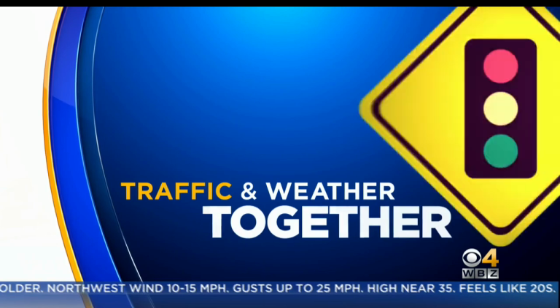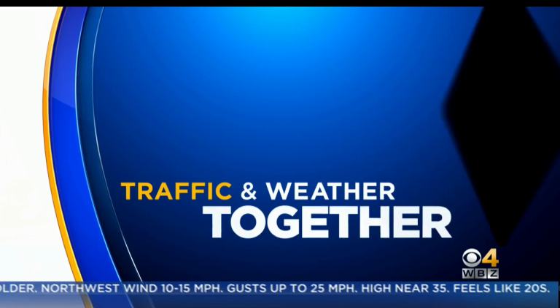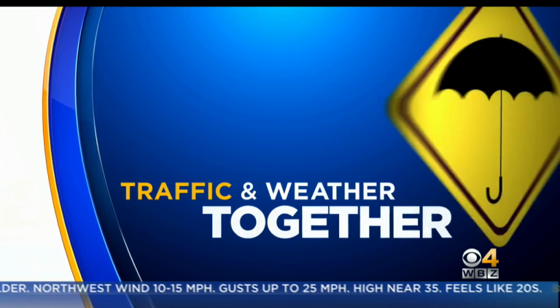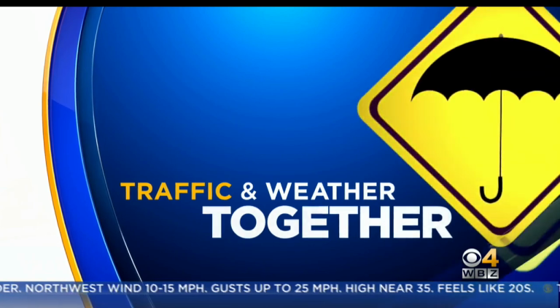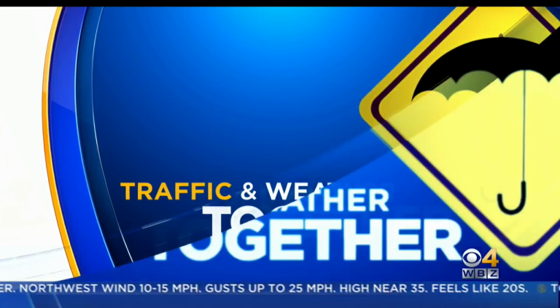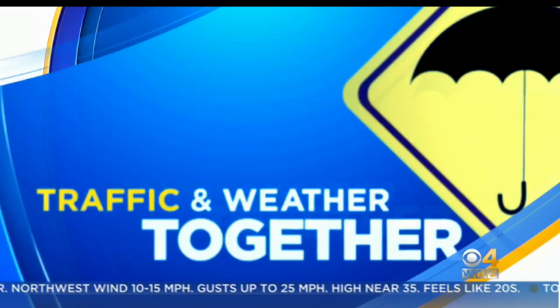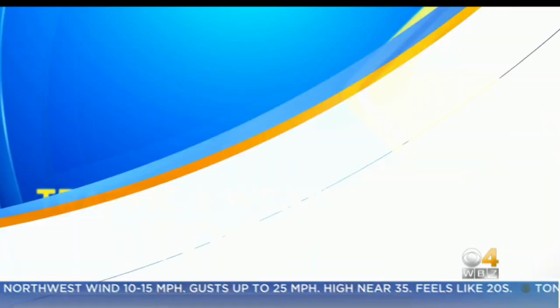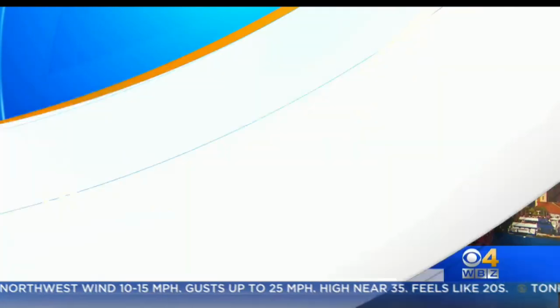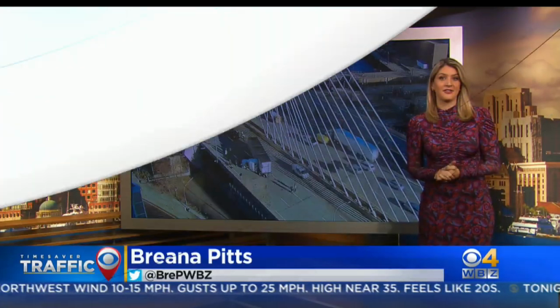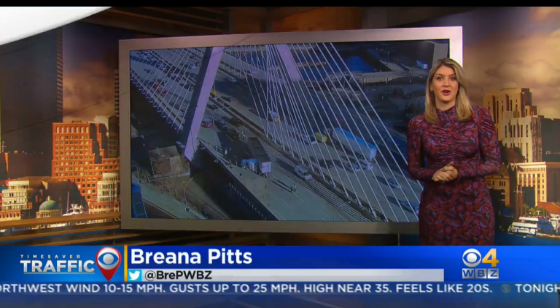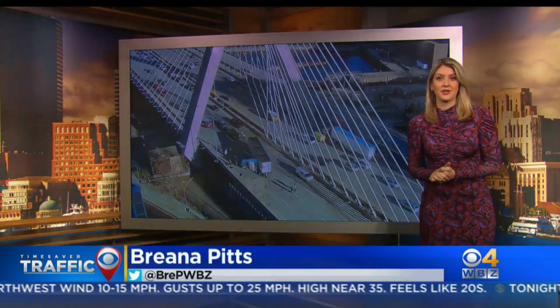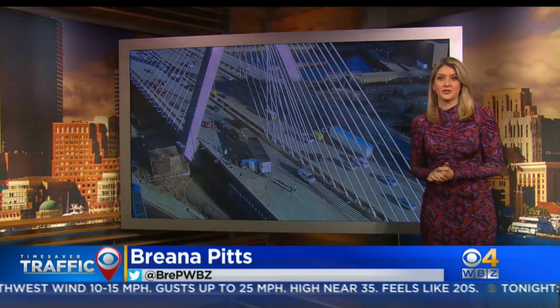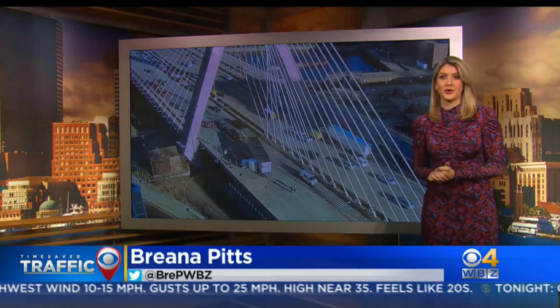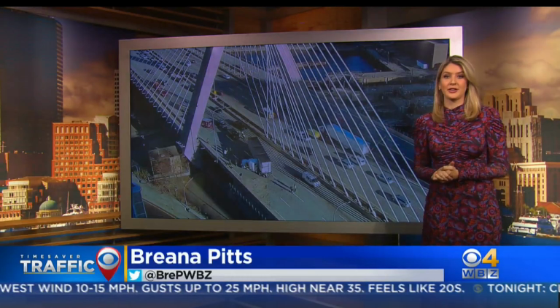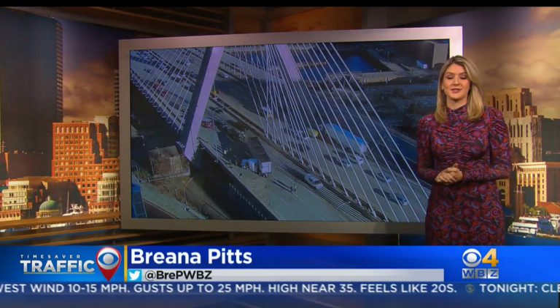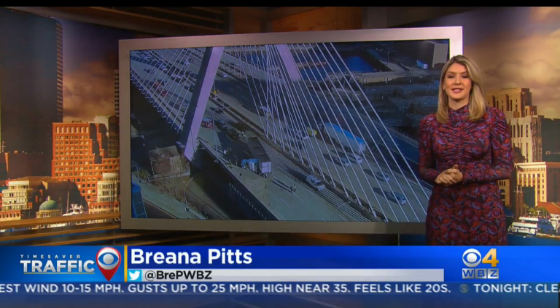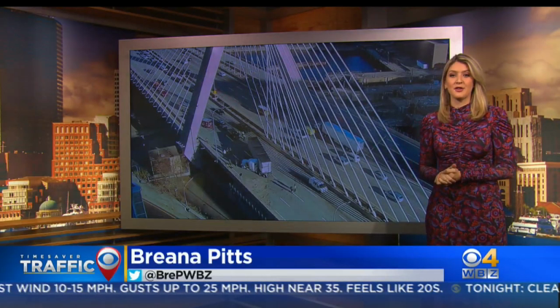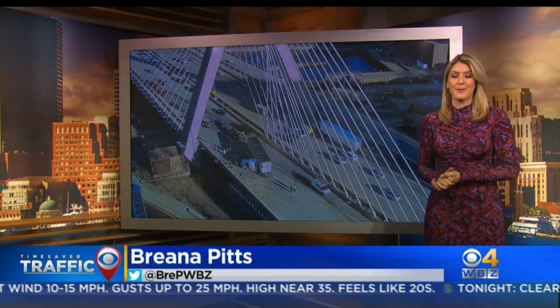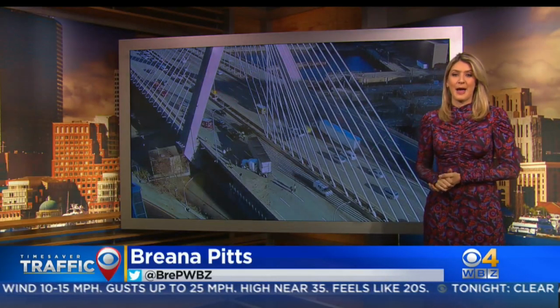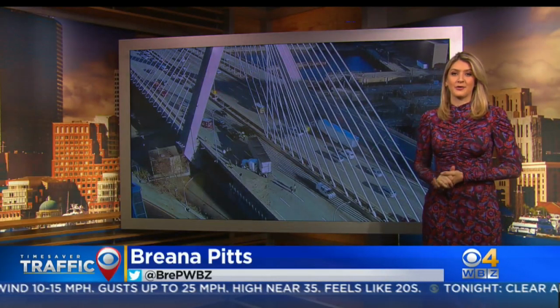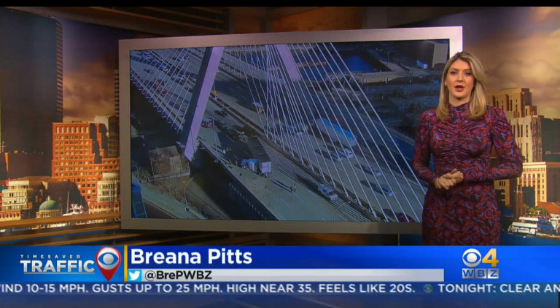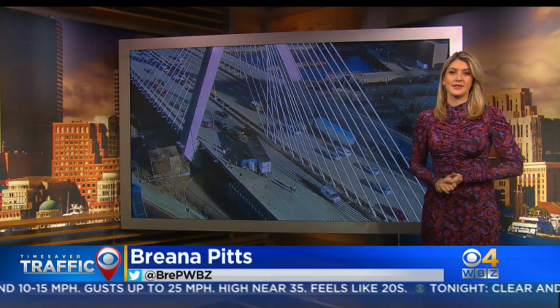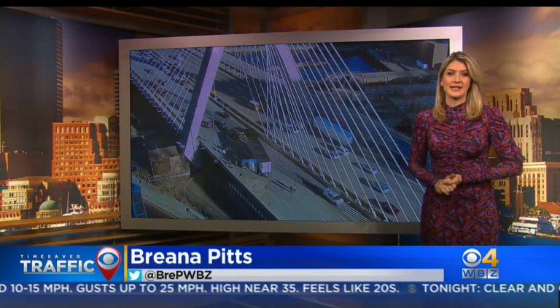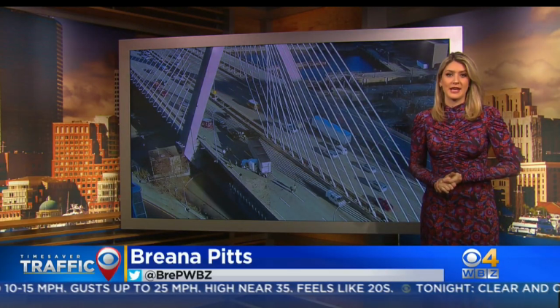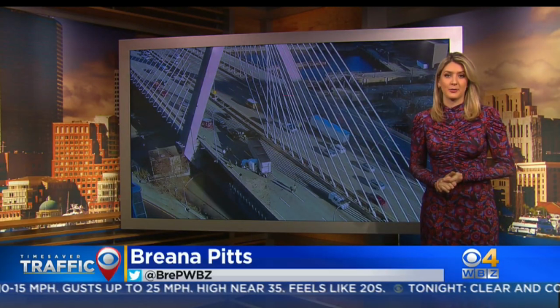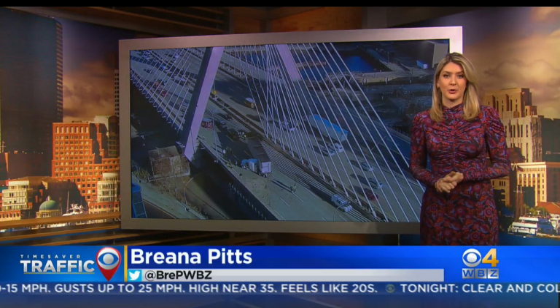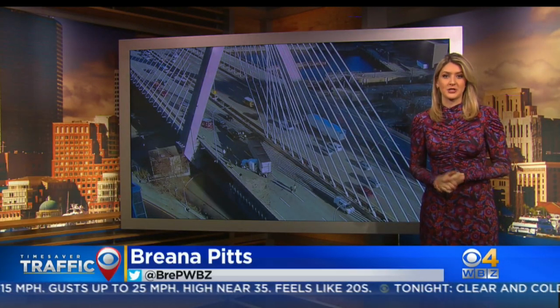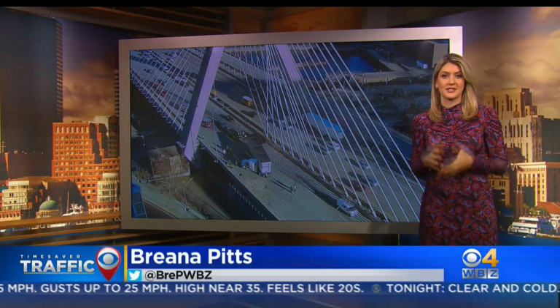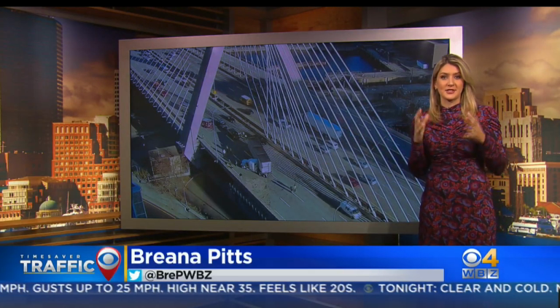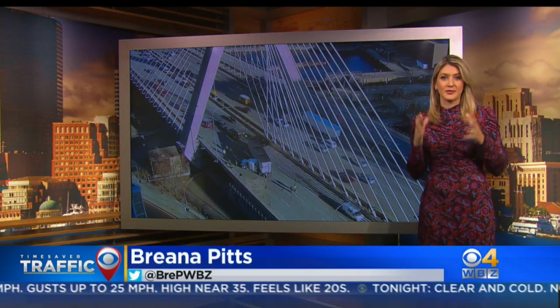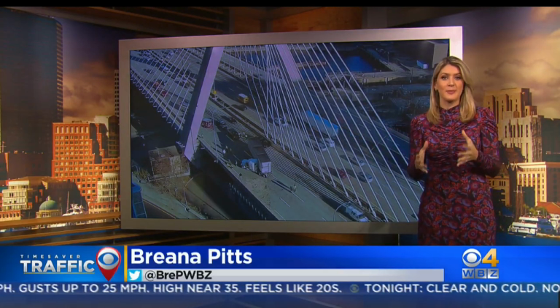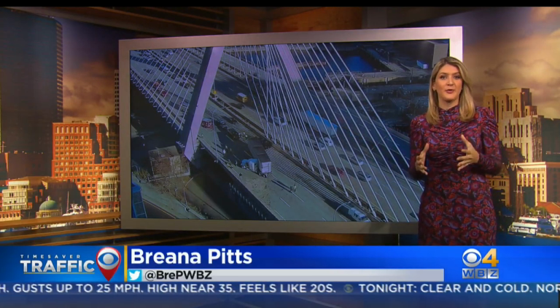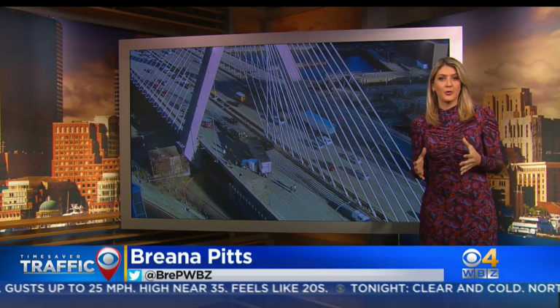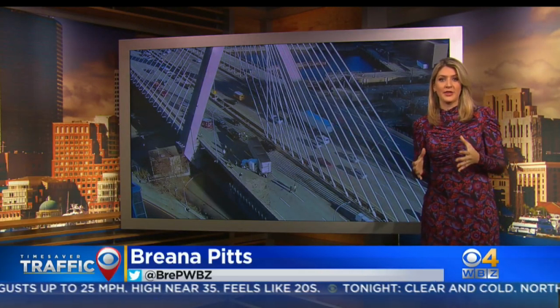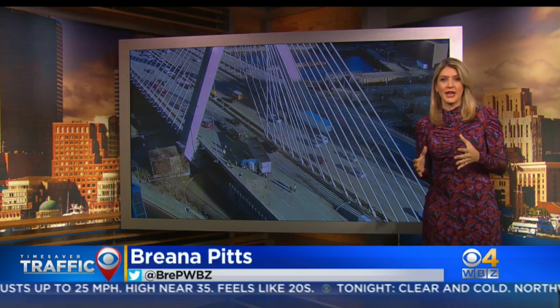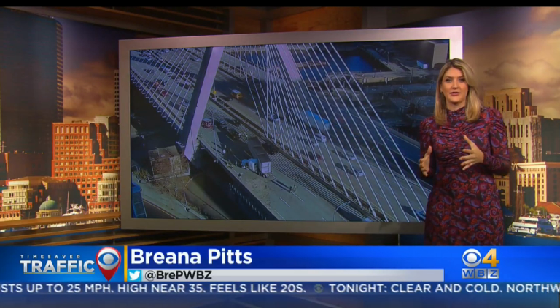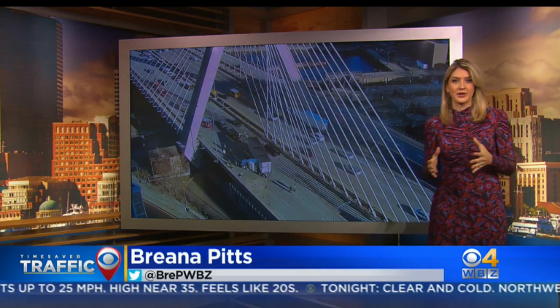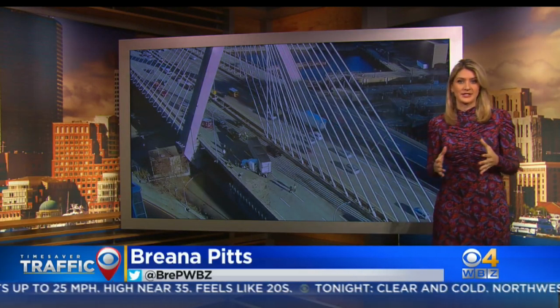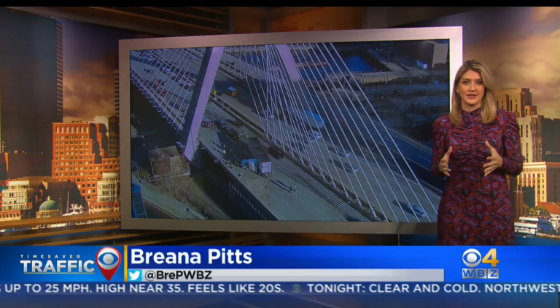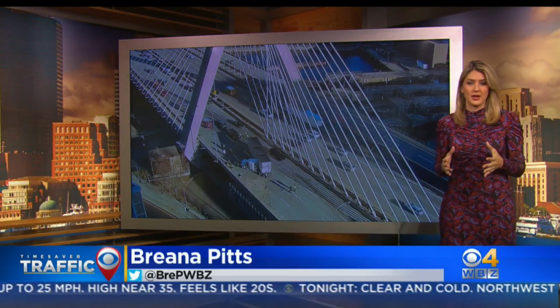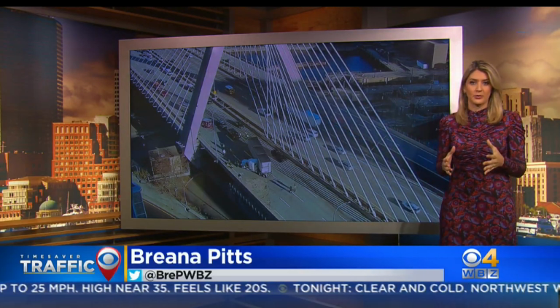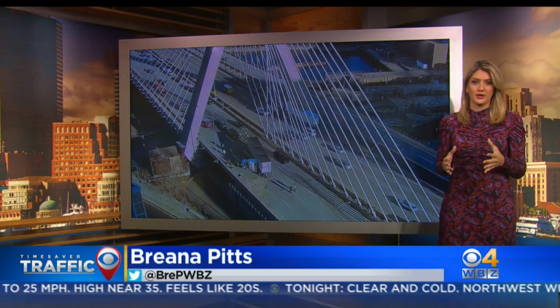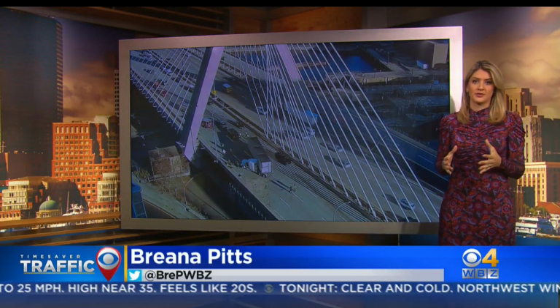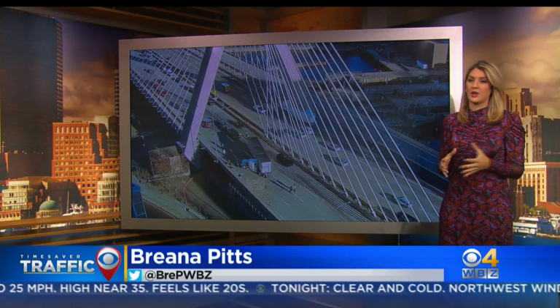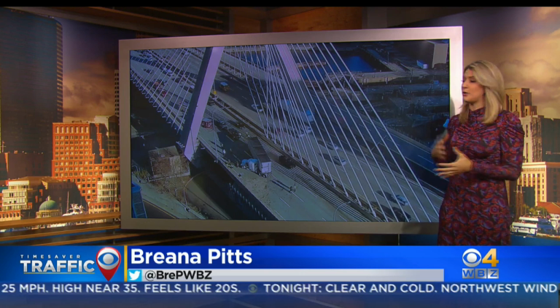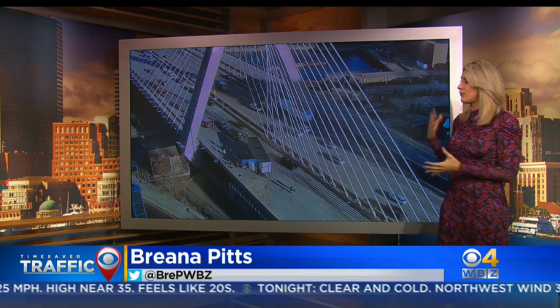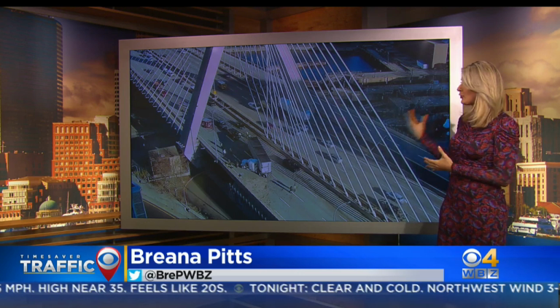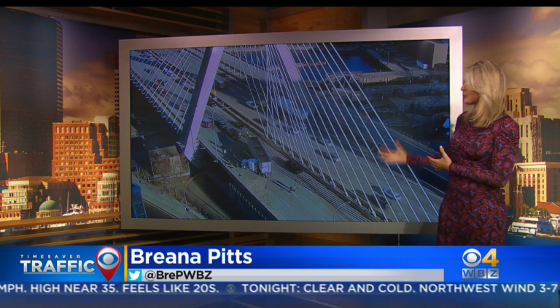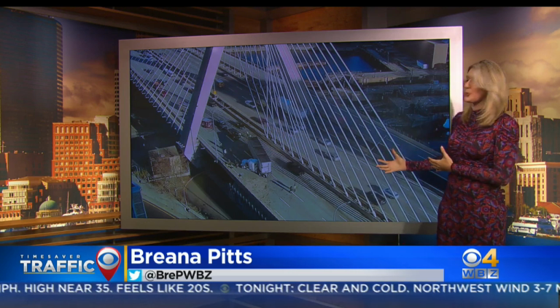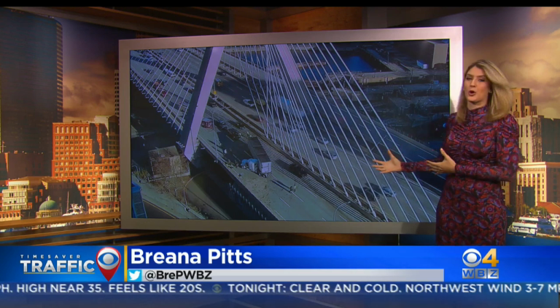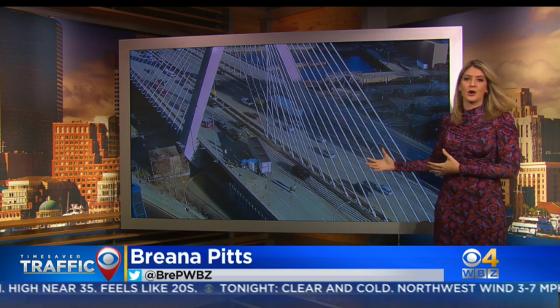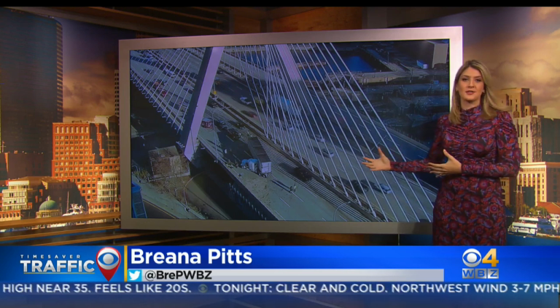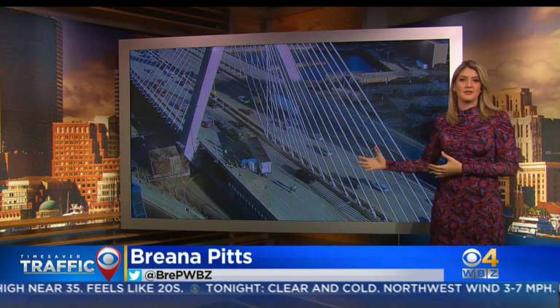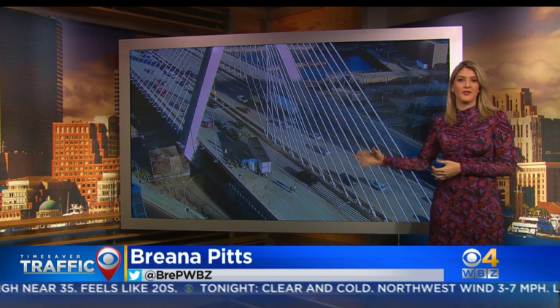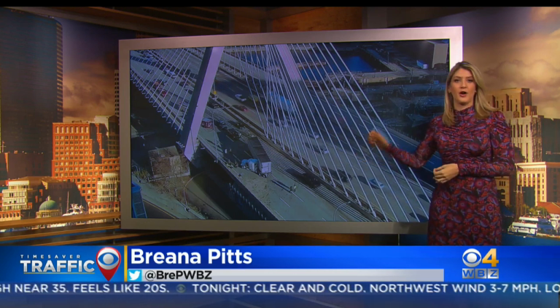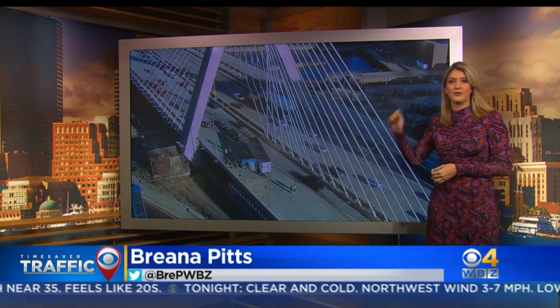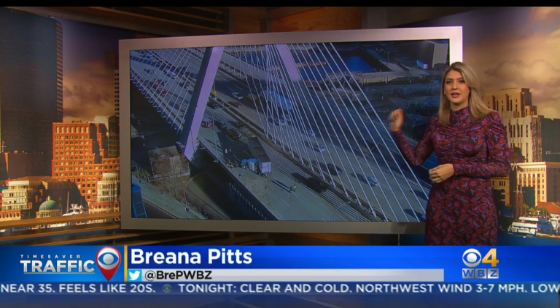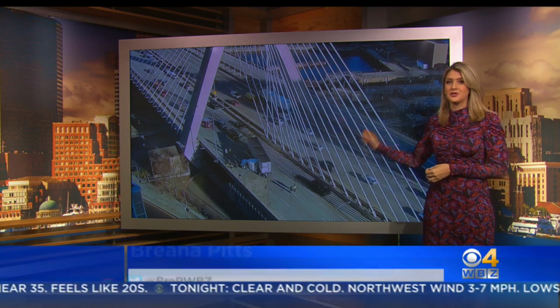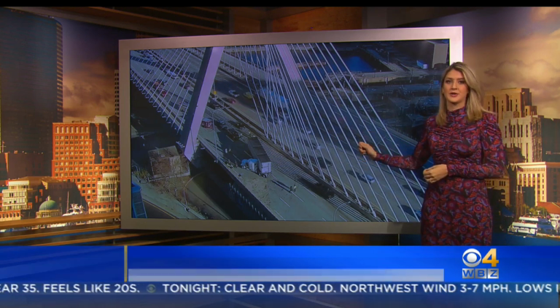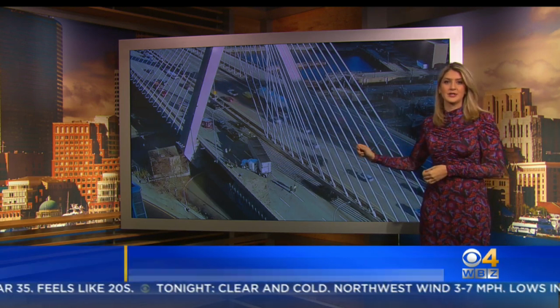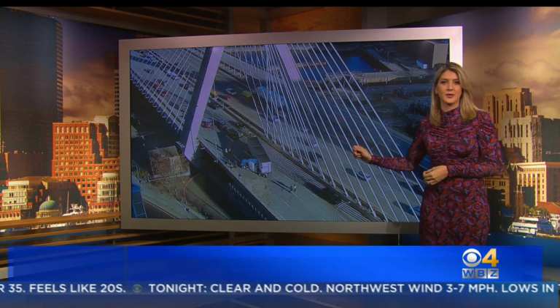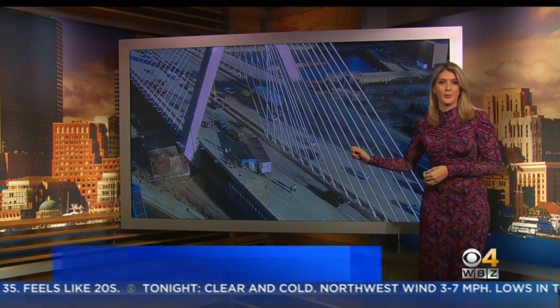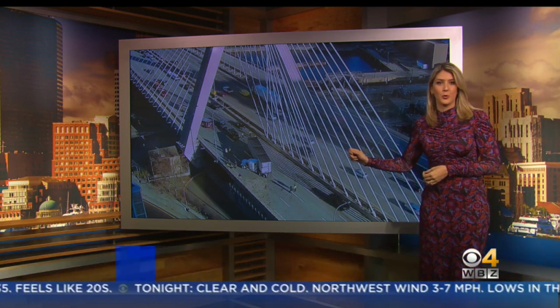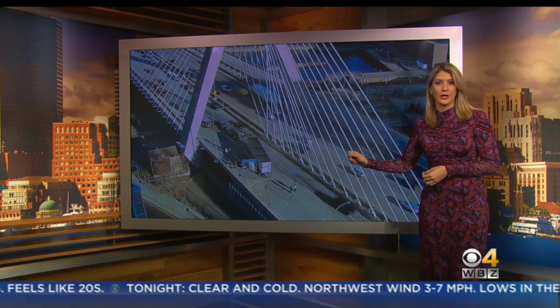We are watching this jackknife tractor-trailer southbound on the Zakim Bridge, right before the entrance to the O'Neill Tunnel. Multiple cars are involved, and injuries have been reported.